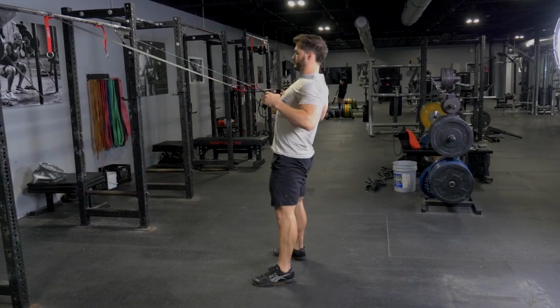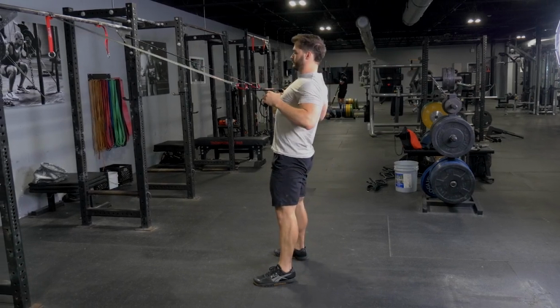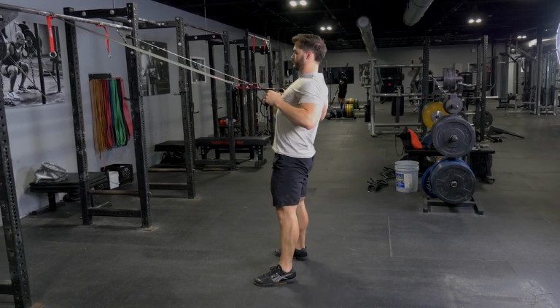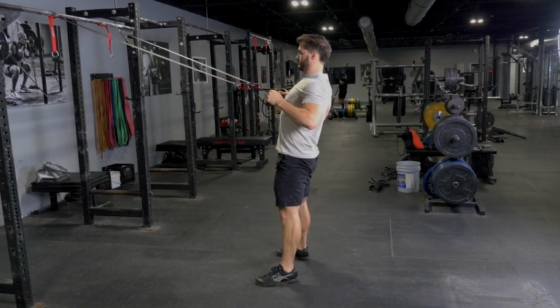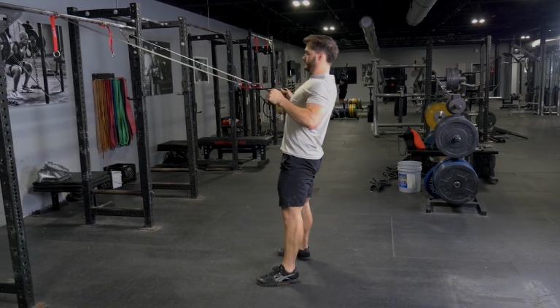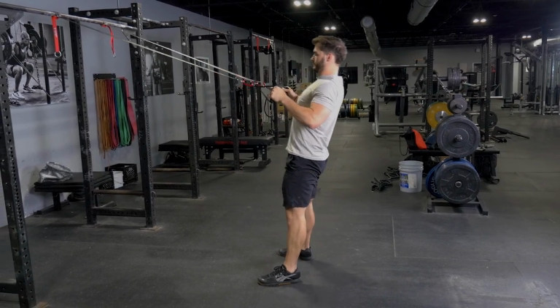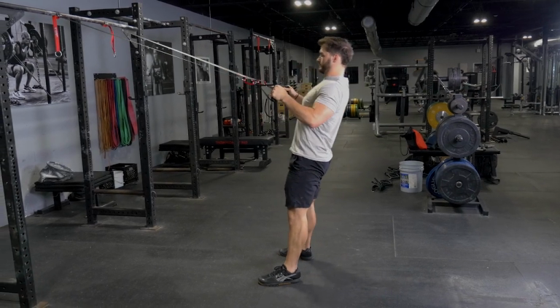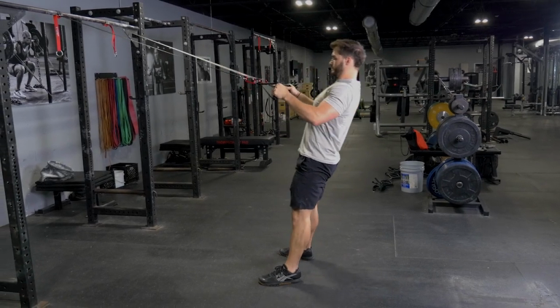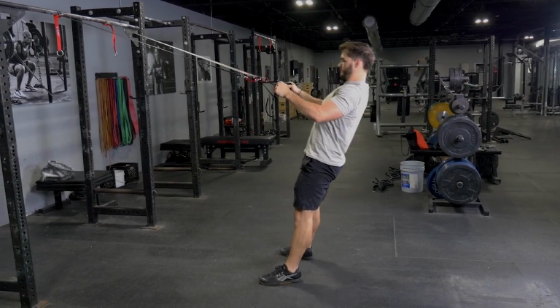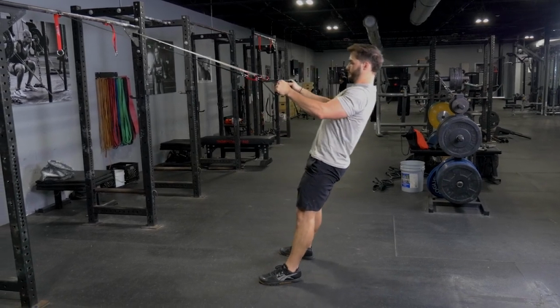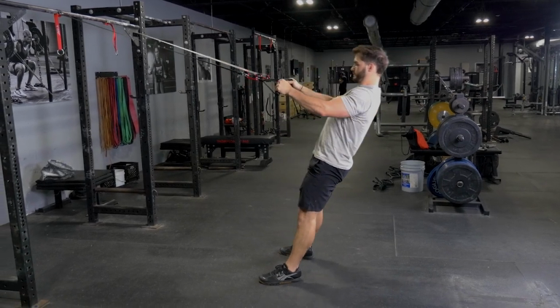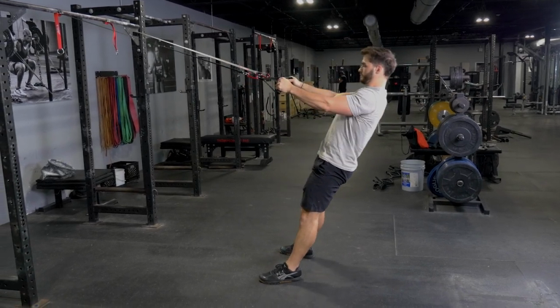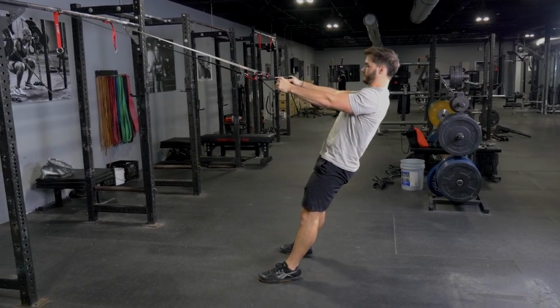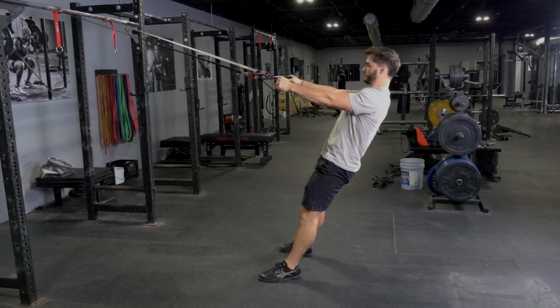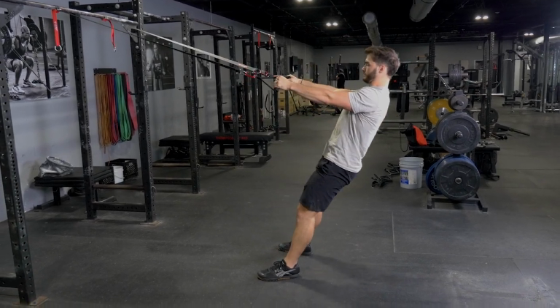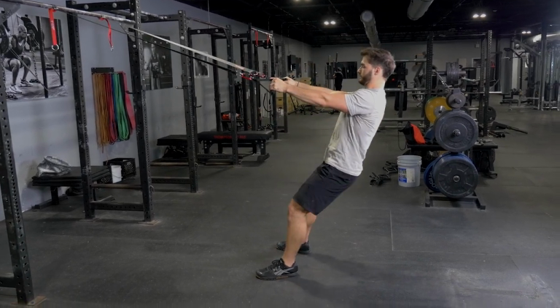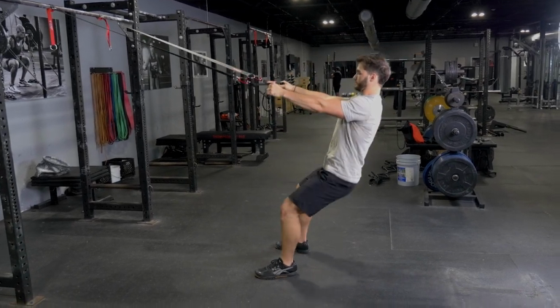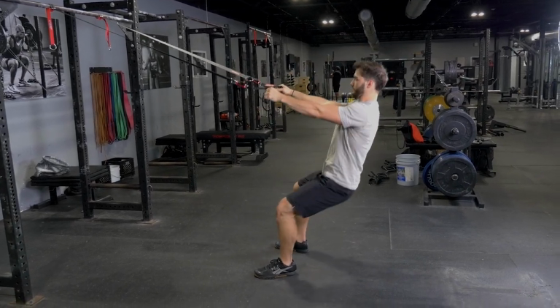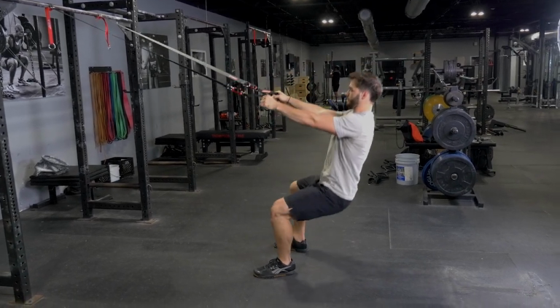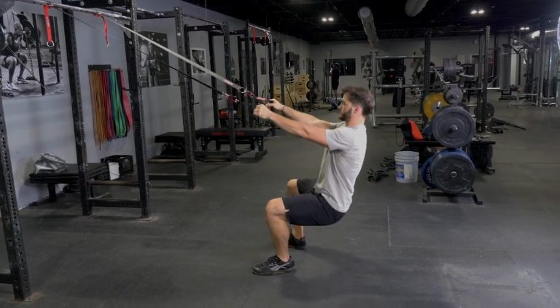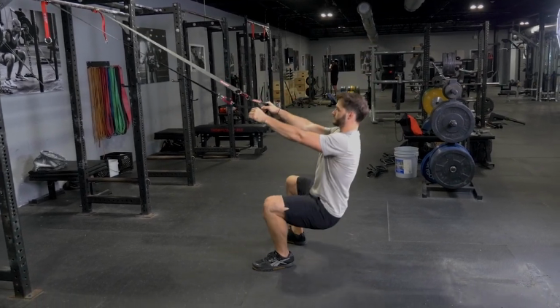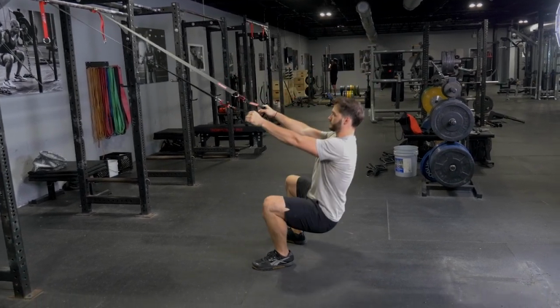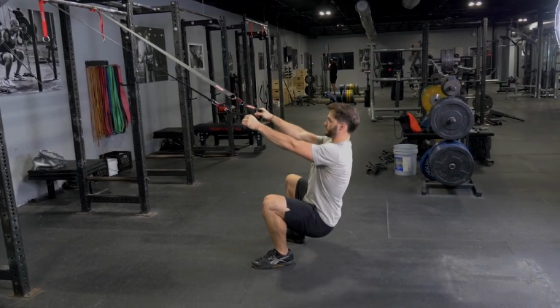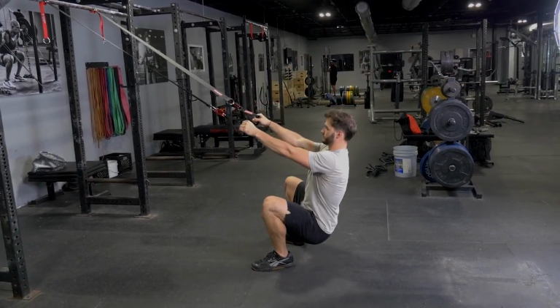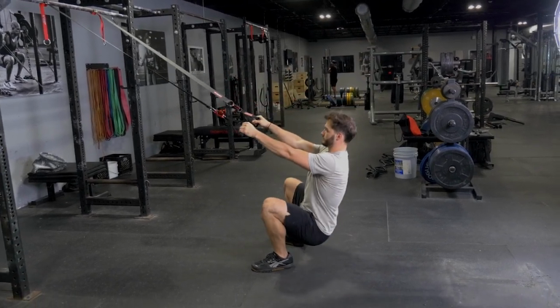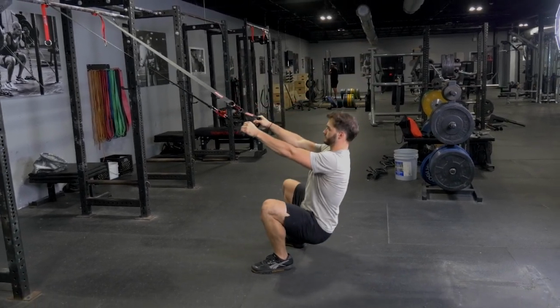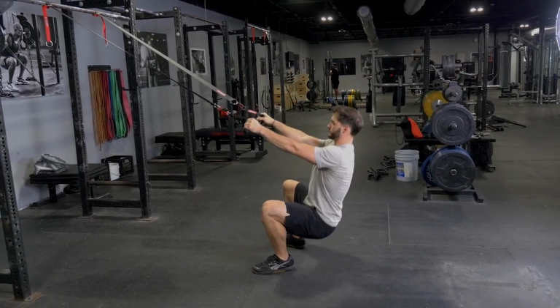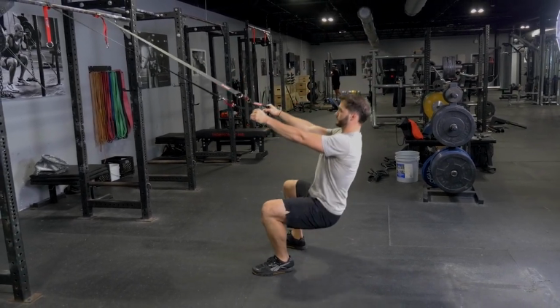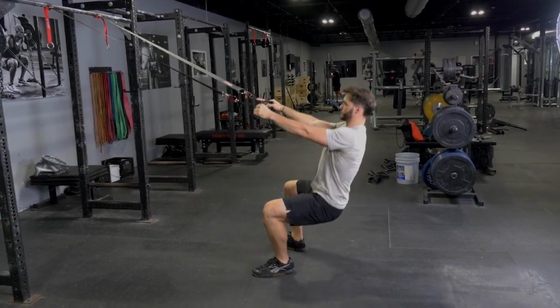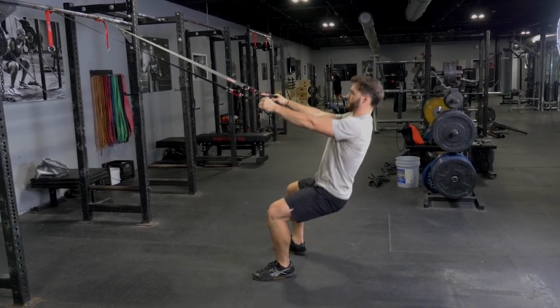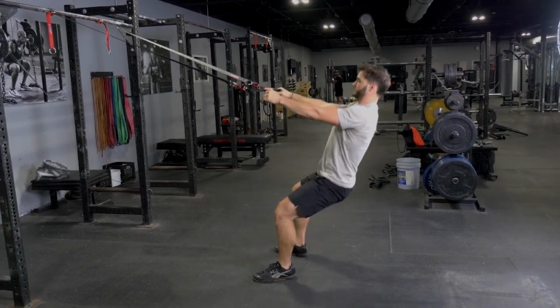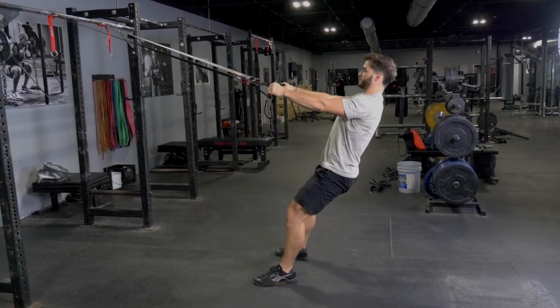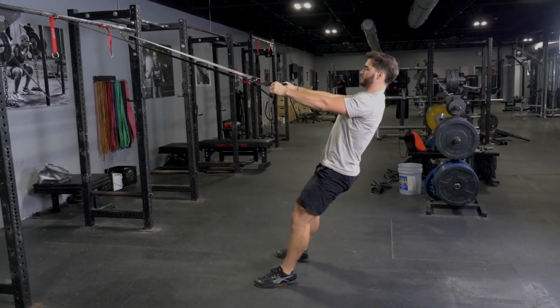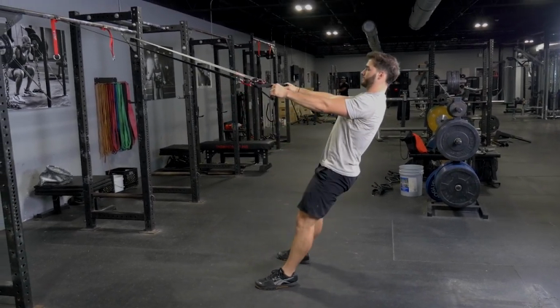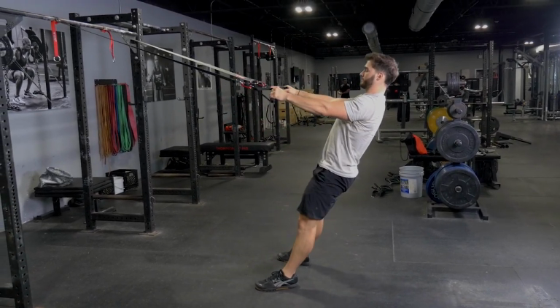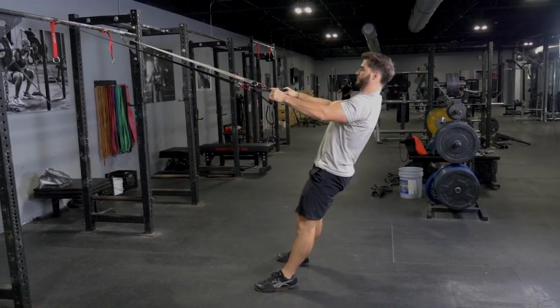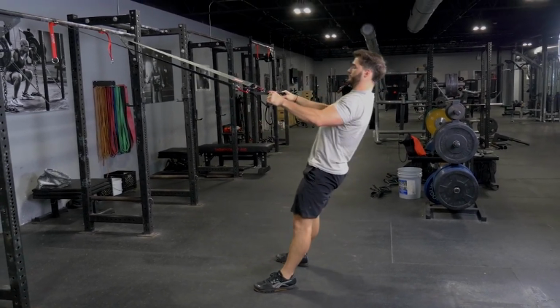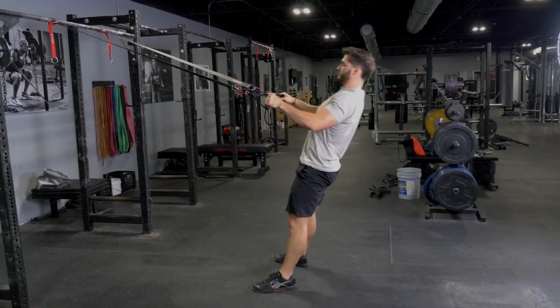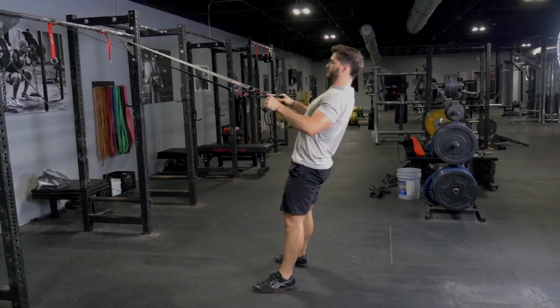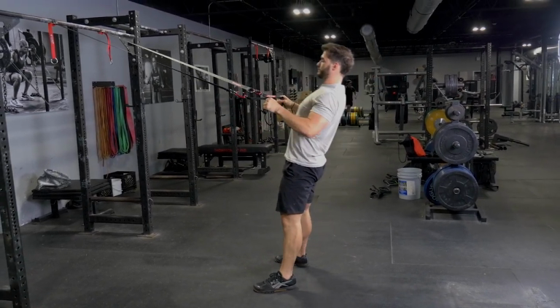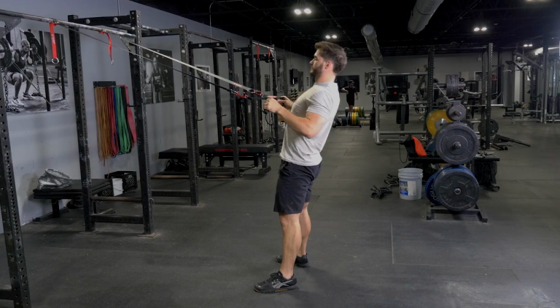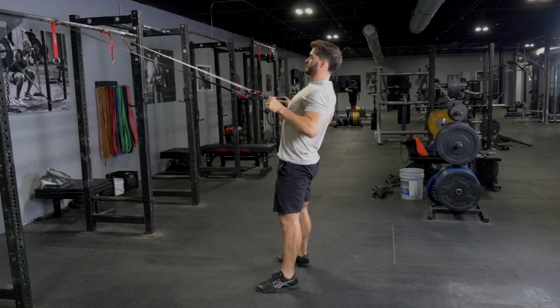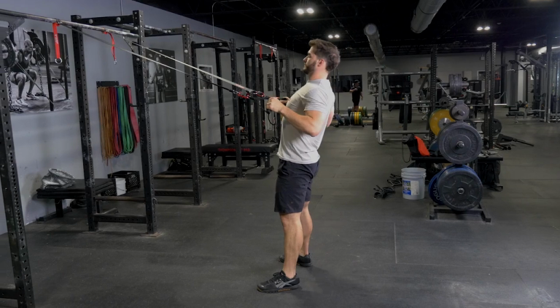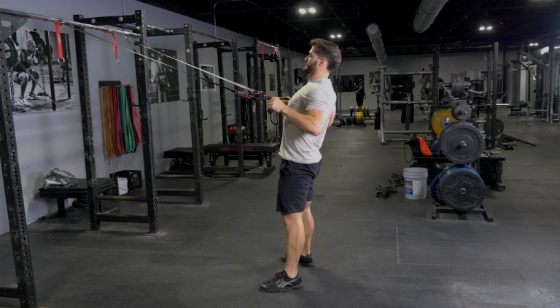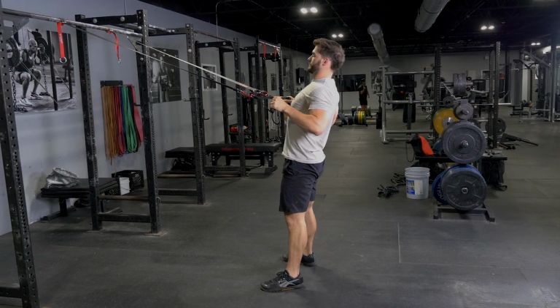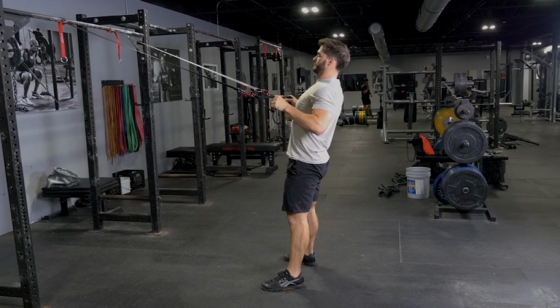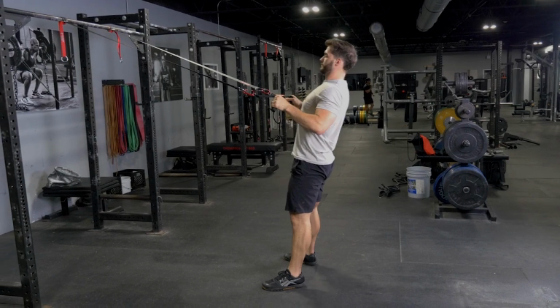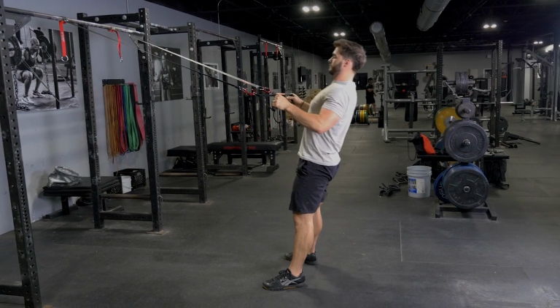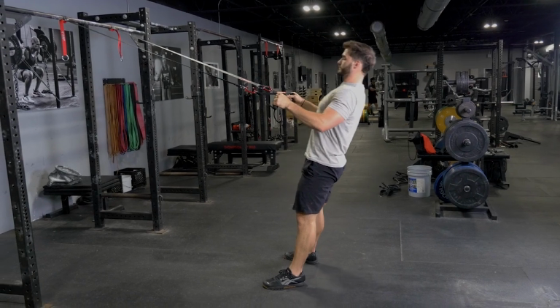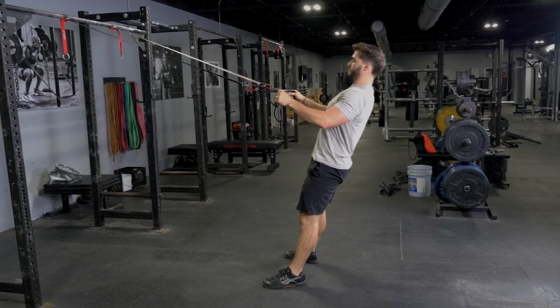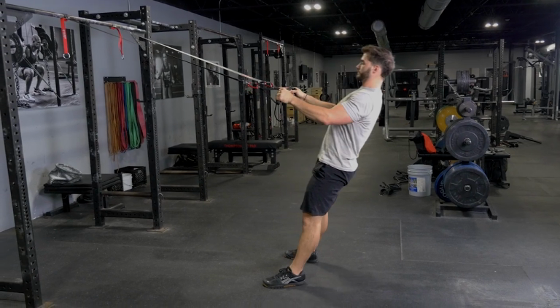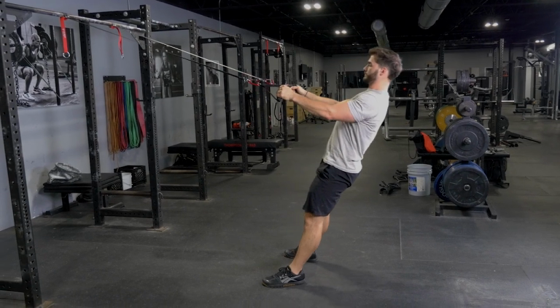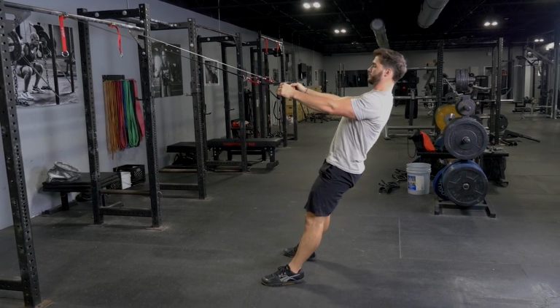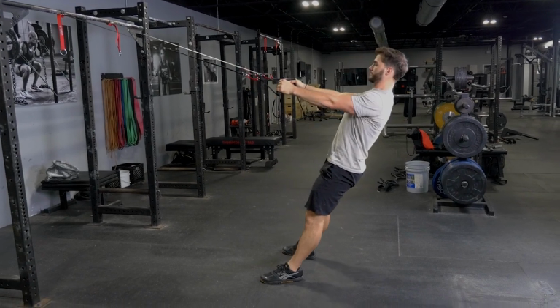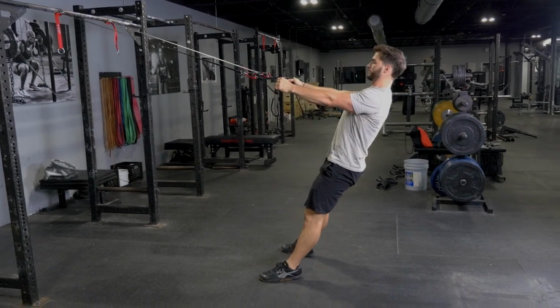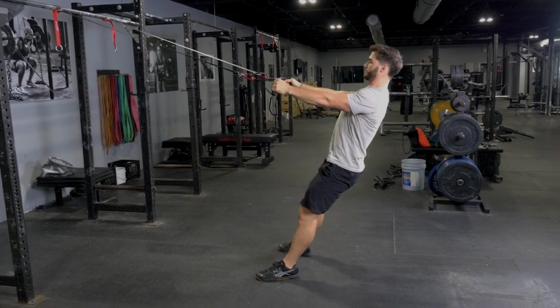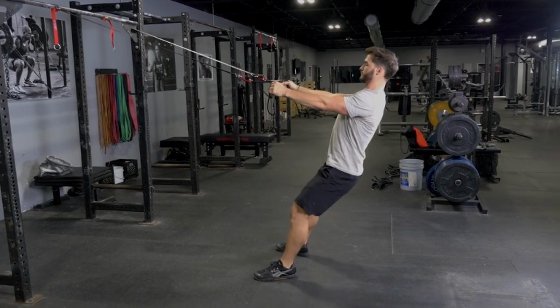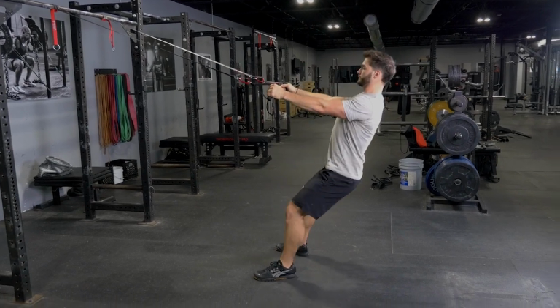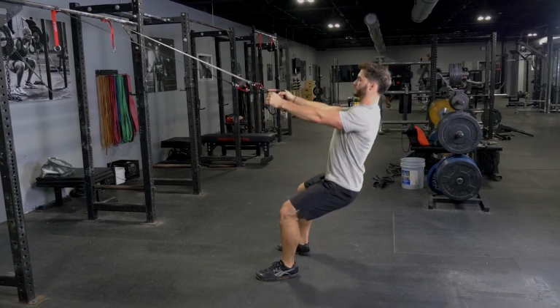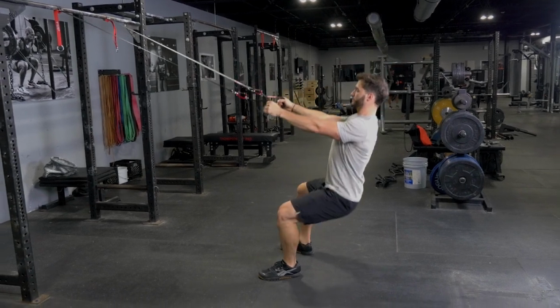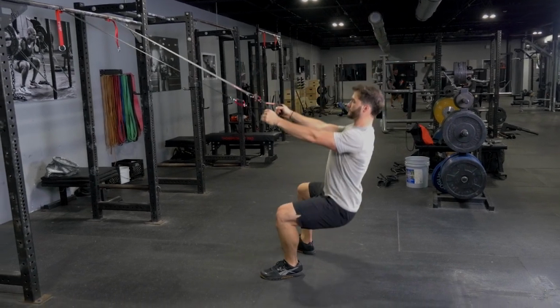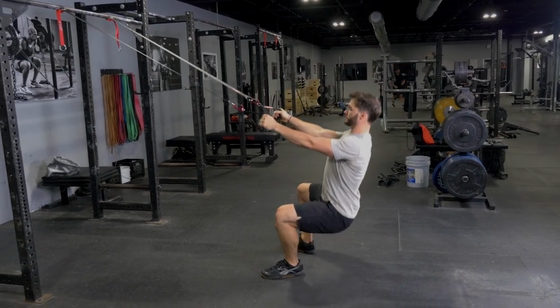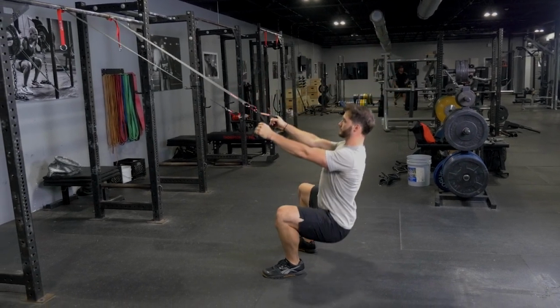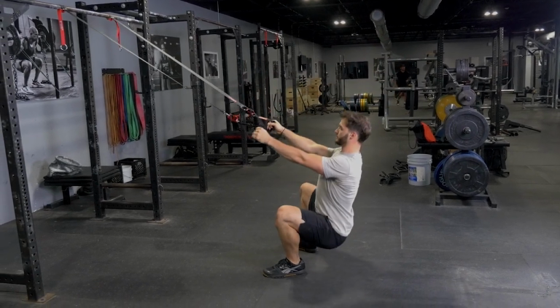Squat and Row with the T-Grip Suspension System is an excellent exercise for your legs, back, and biceps.